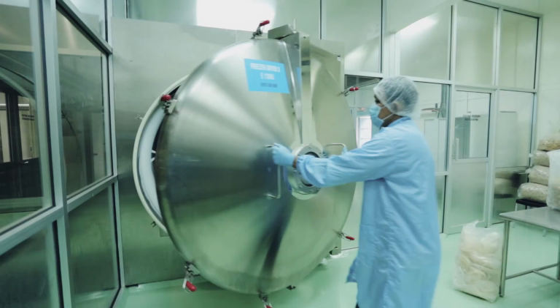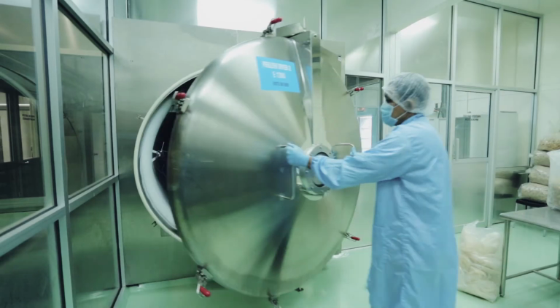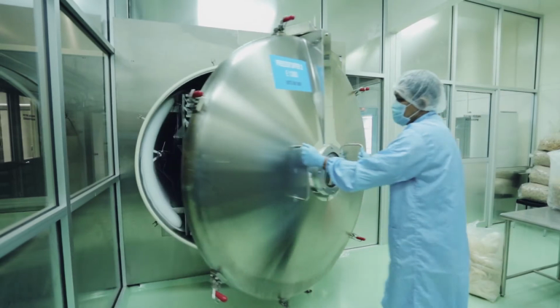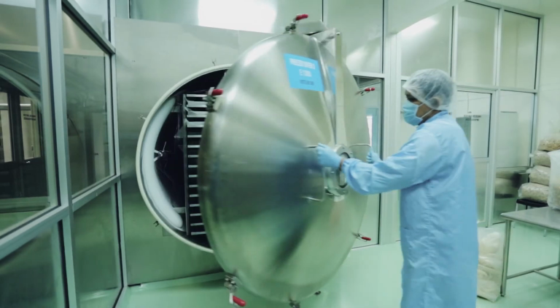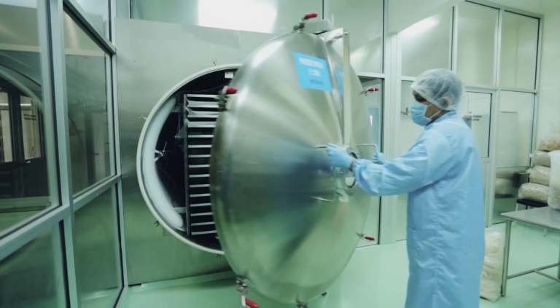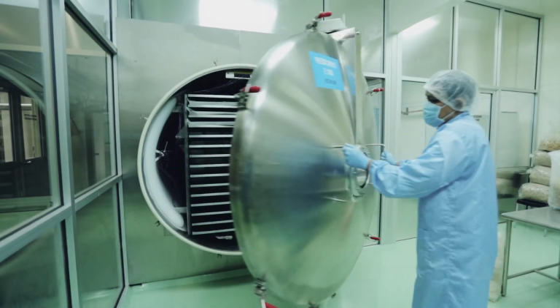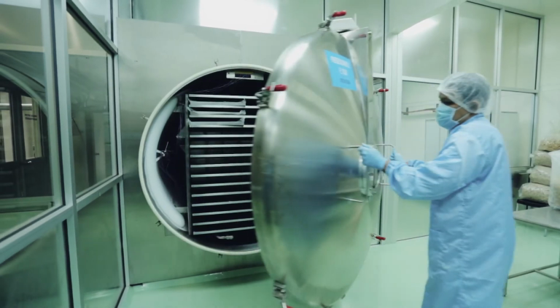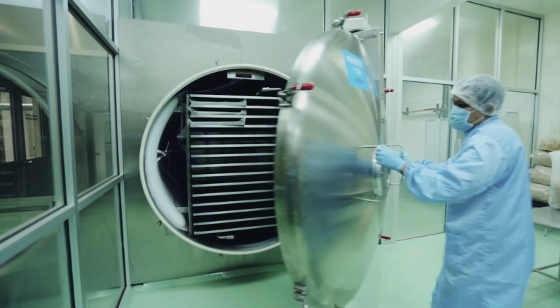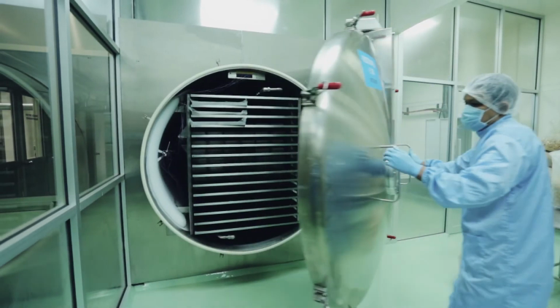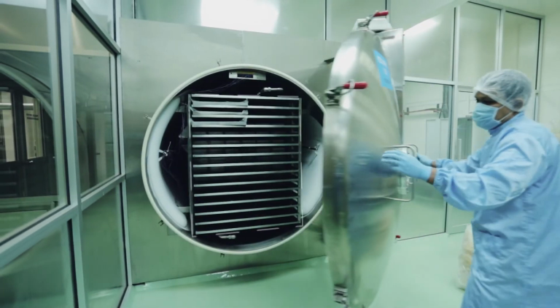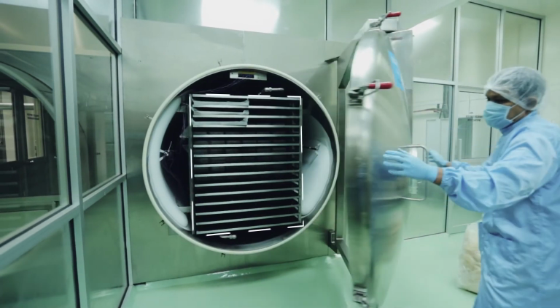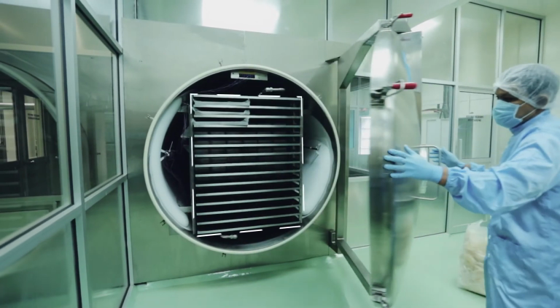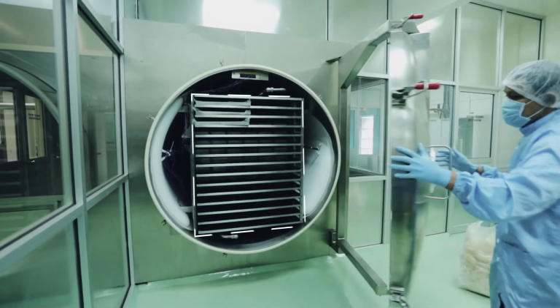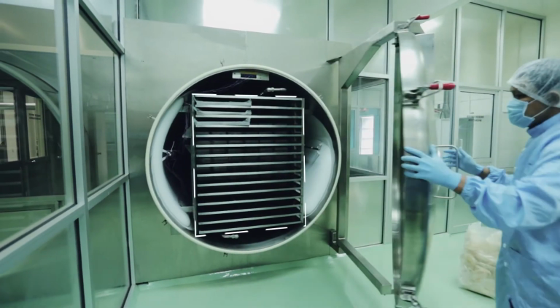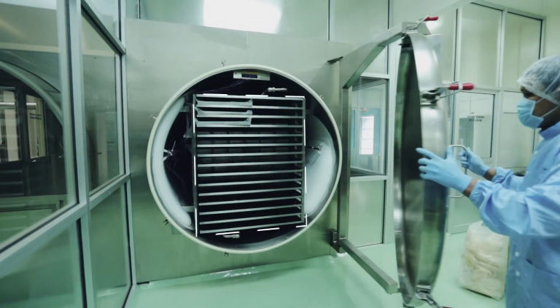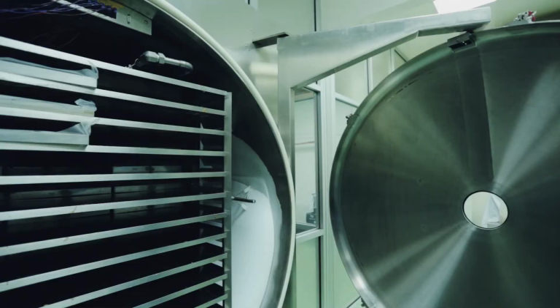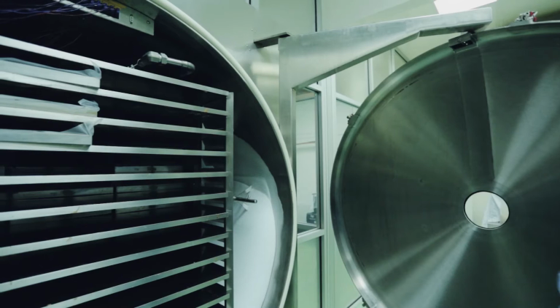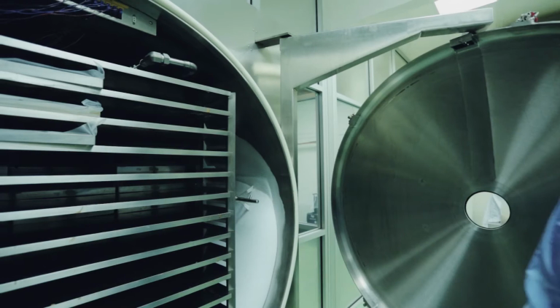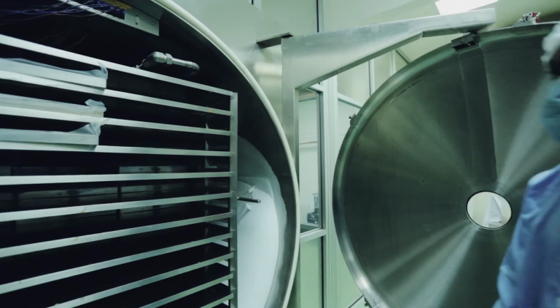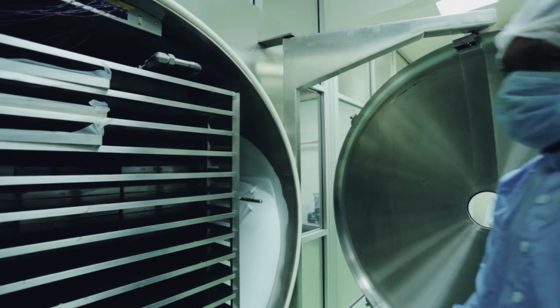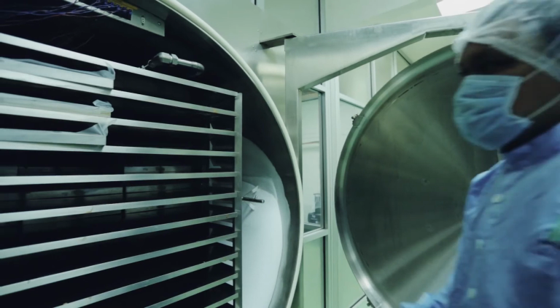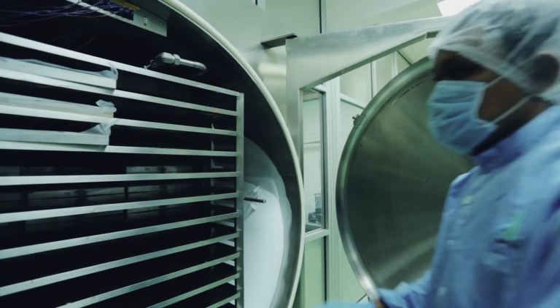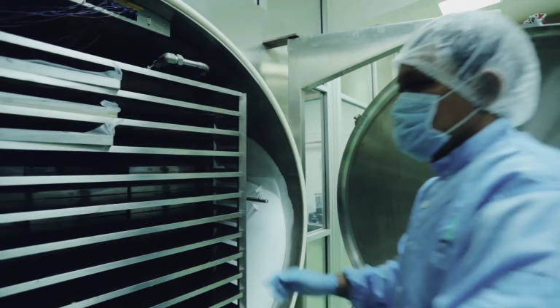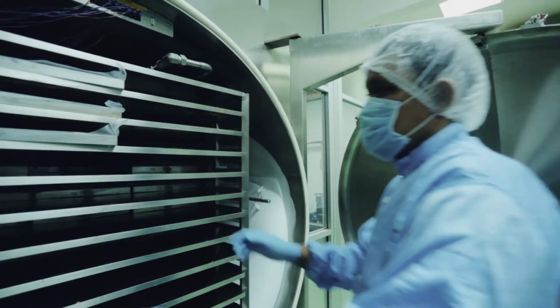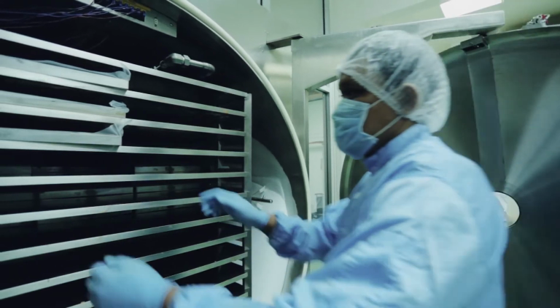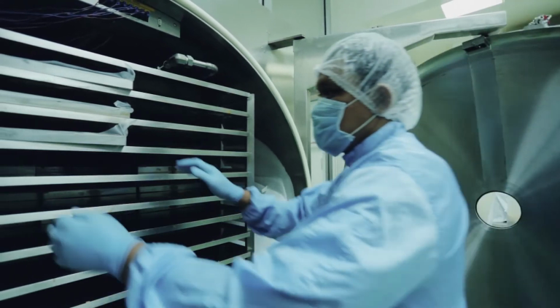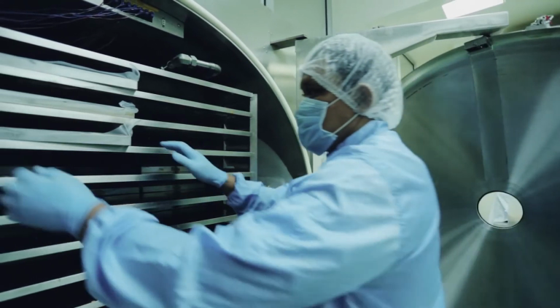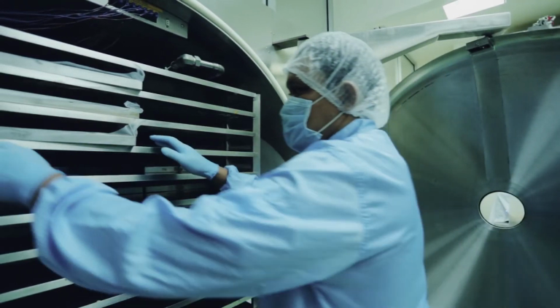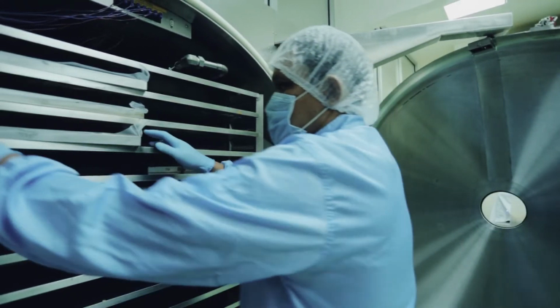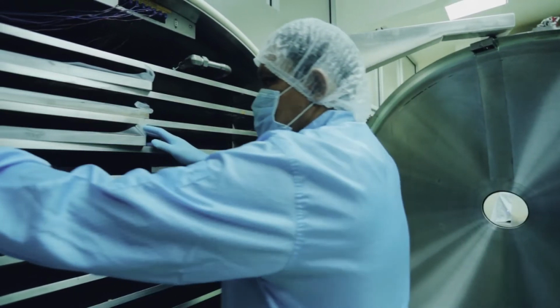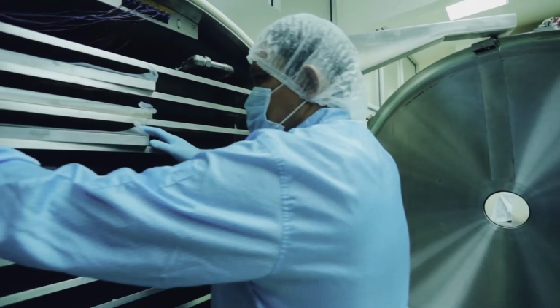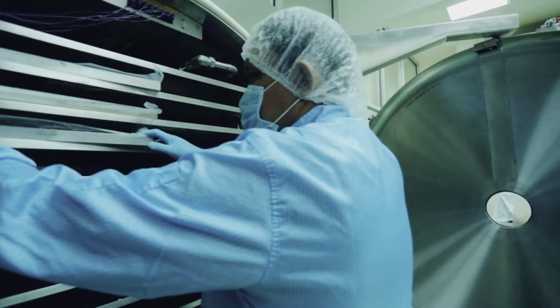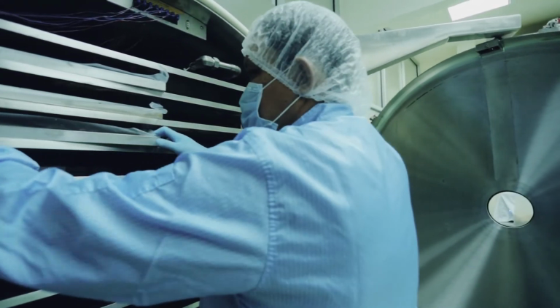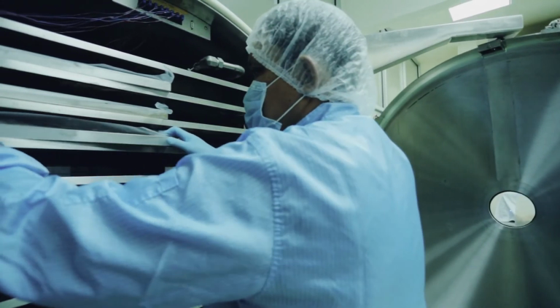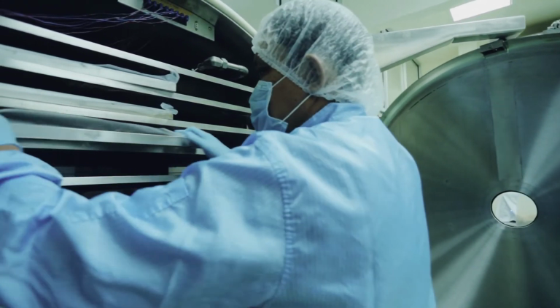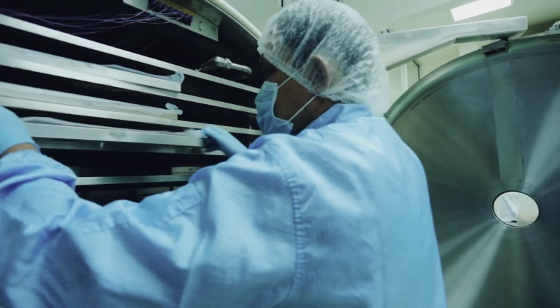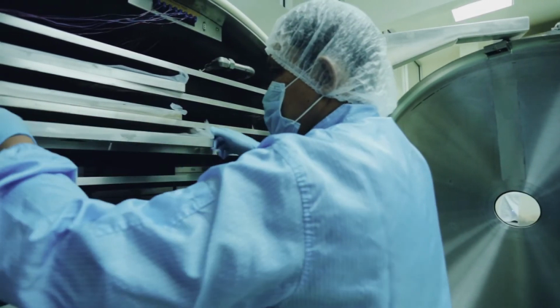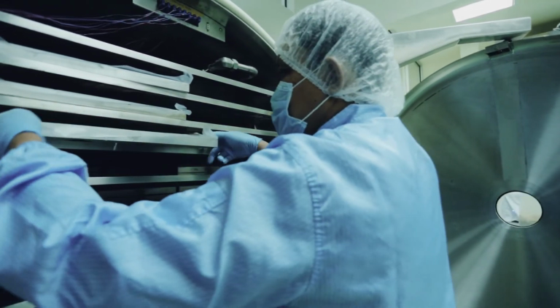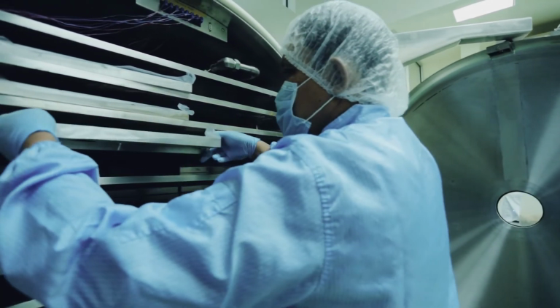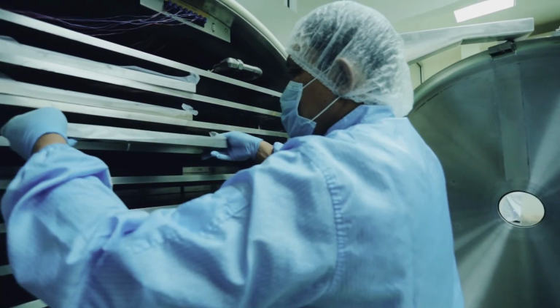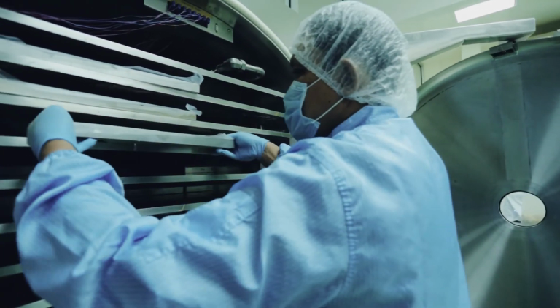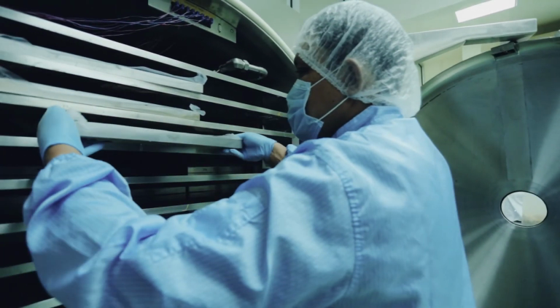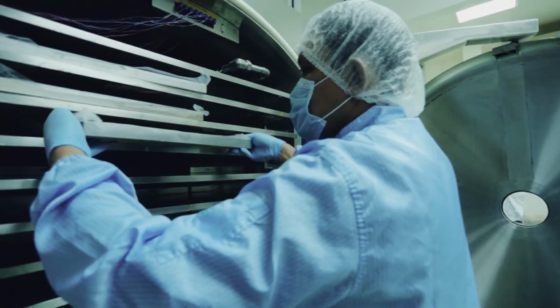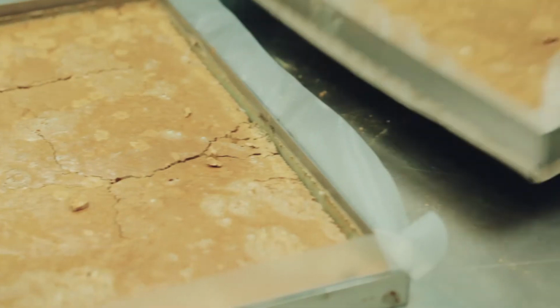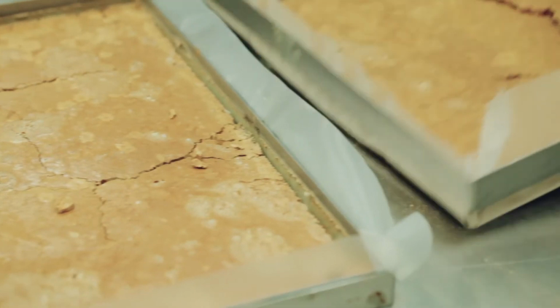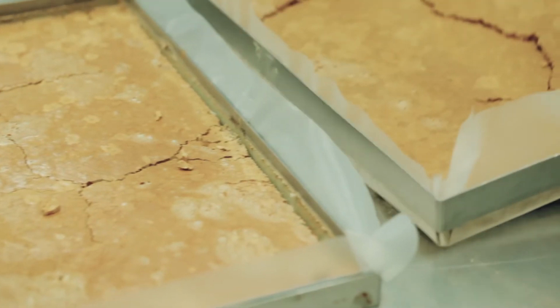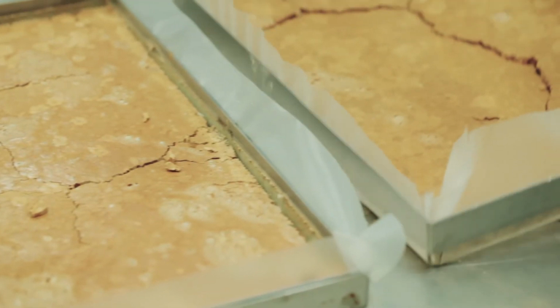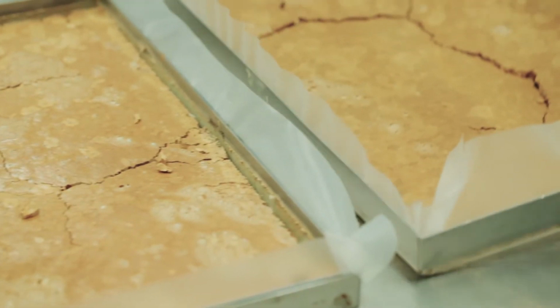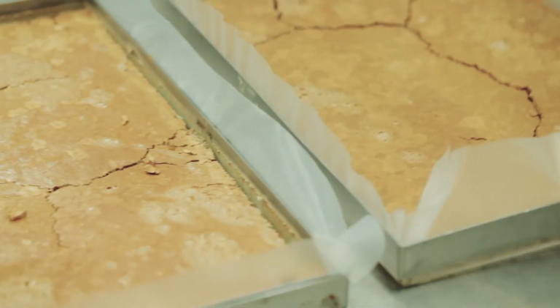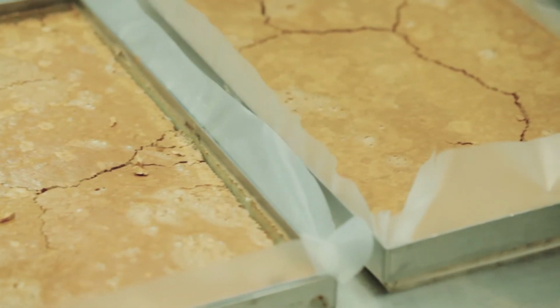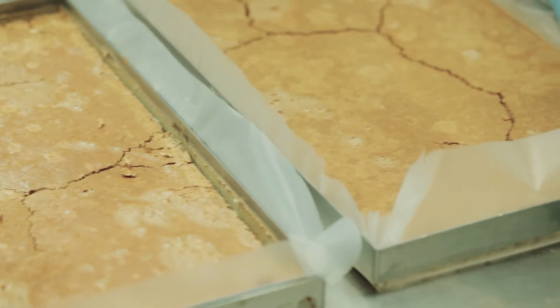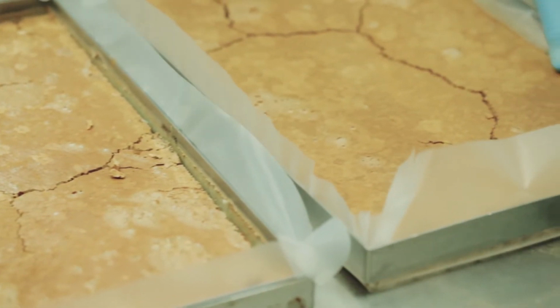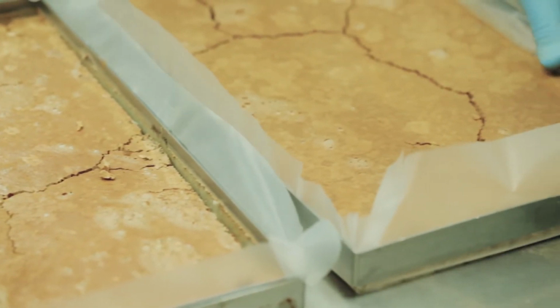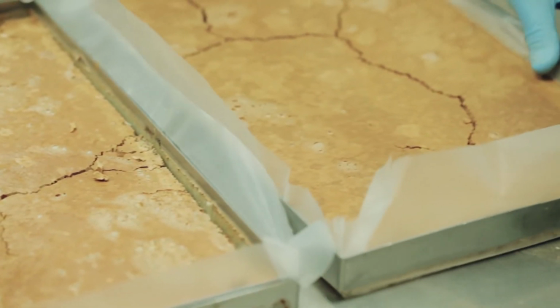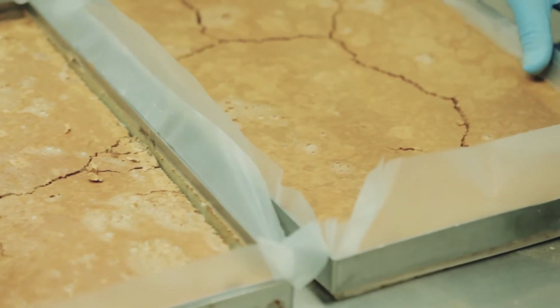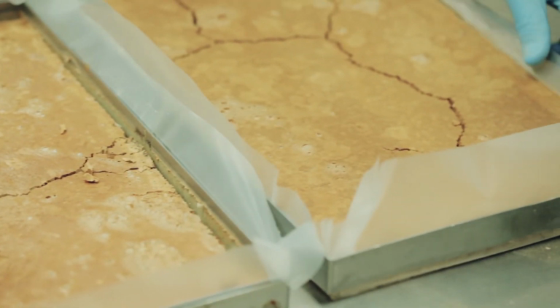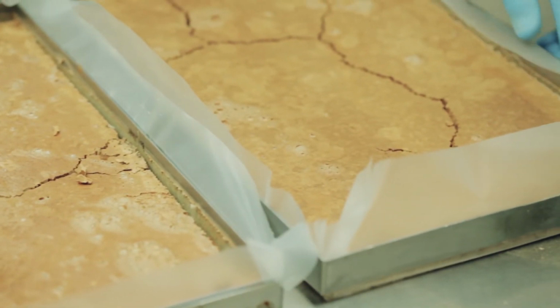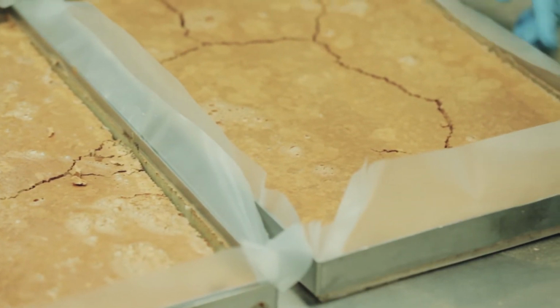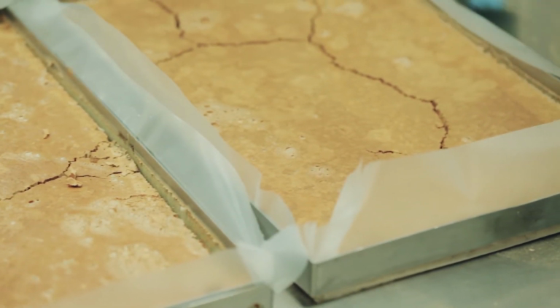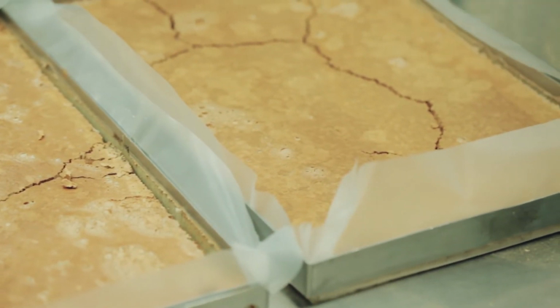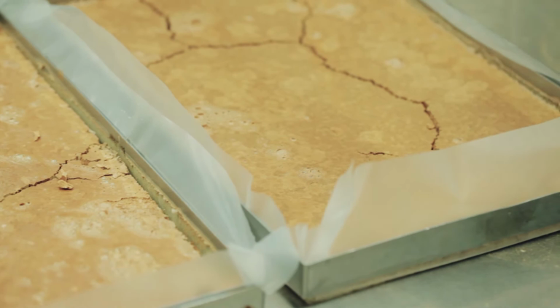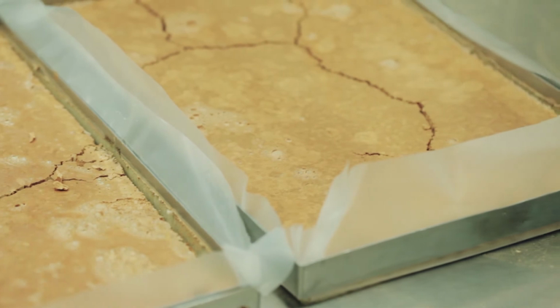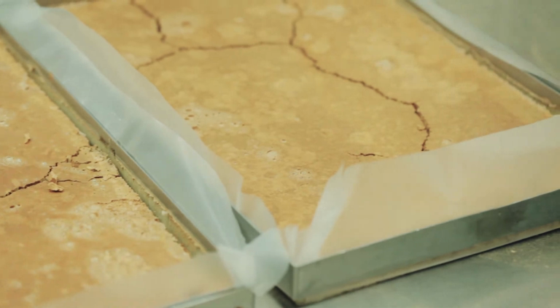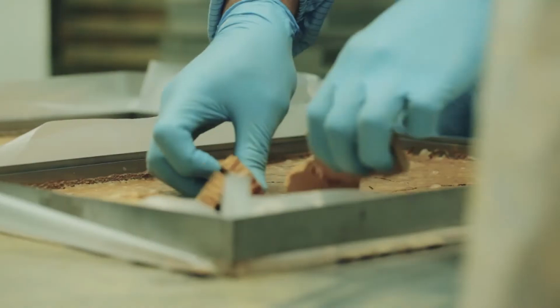The concentrate is then freeze-dried back into solid form and ground into powder, which will then be sent for encapsulation.